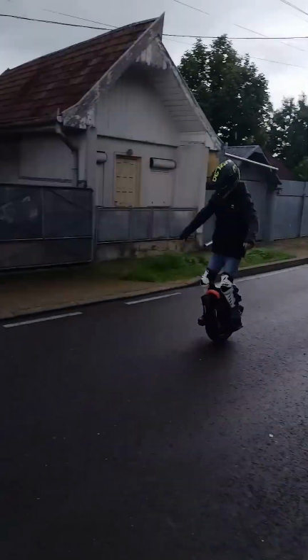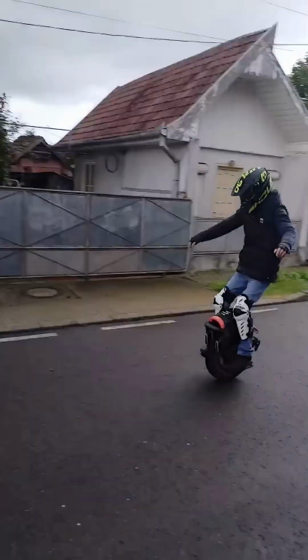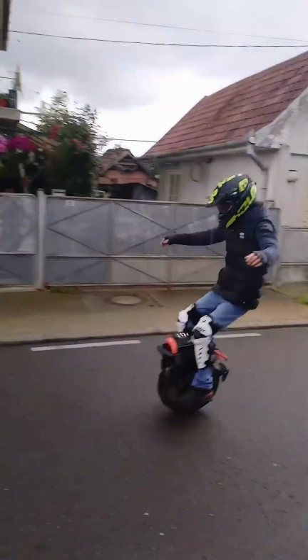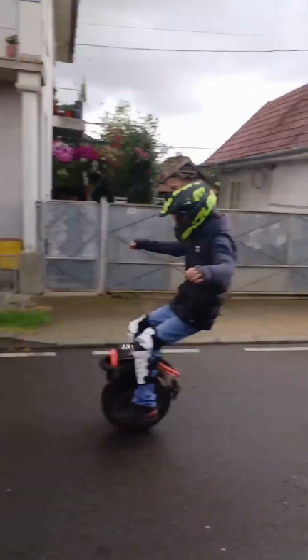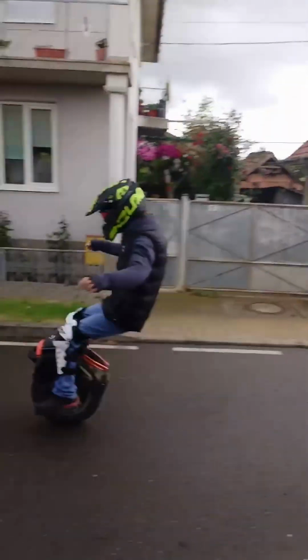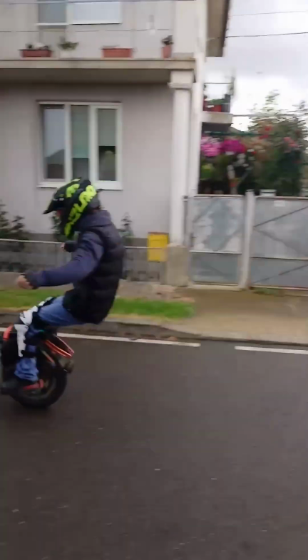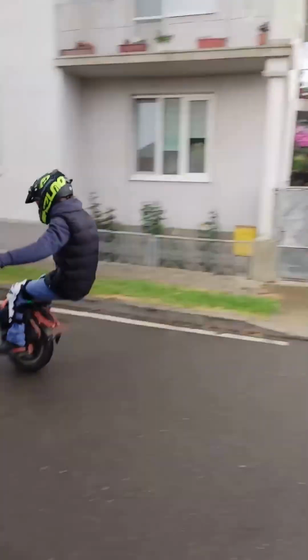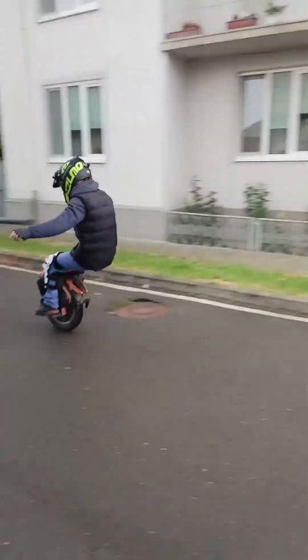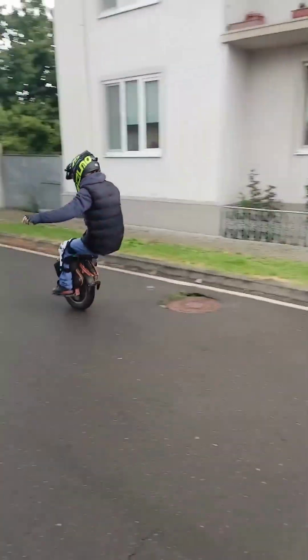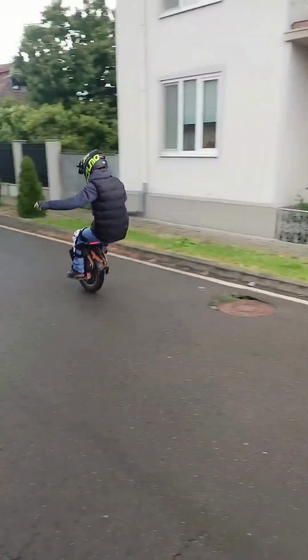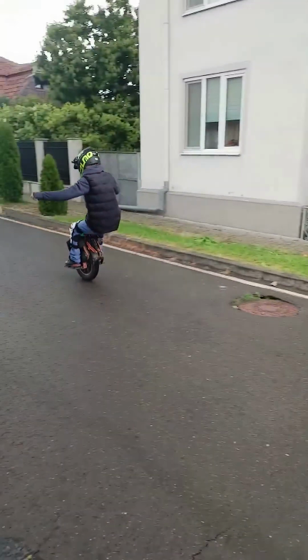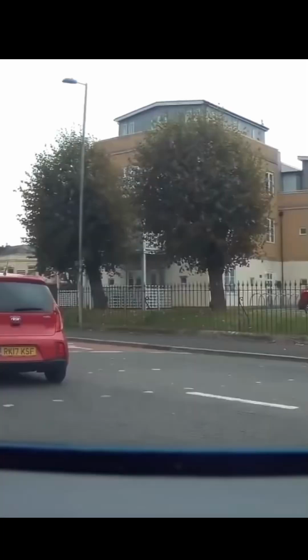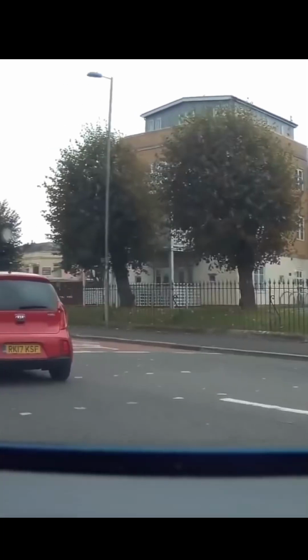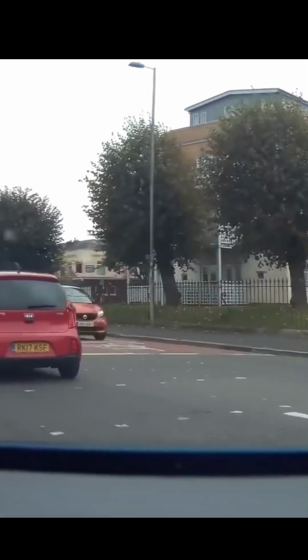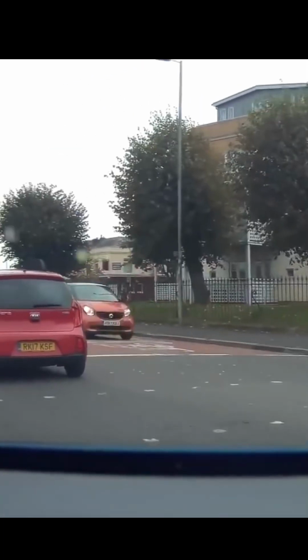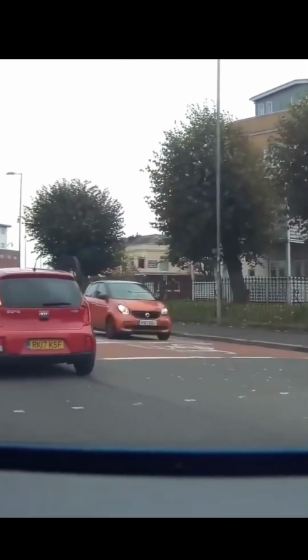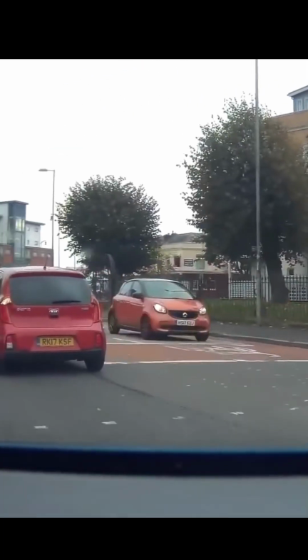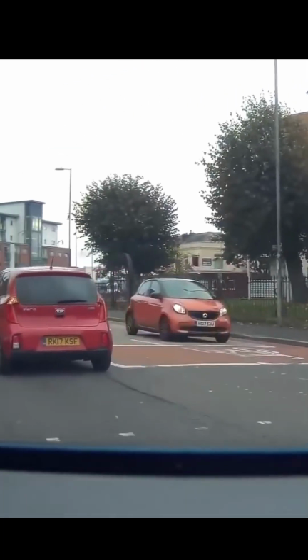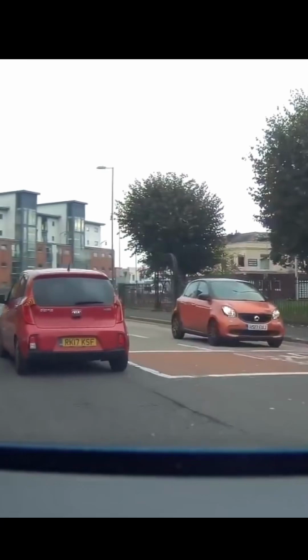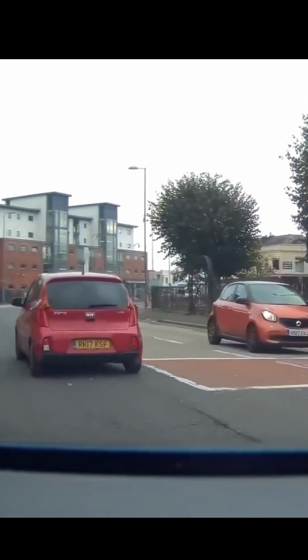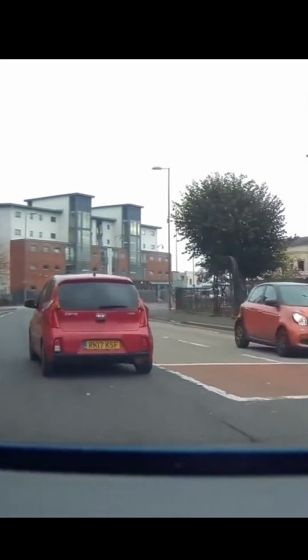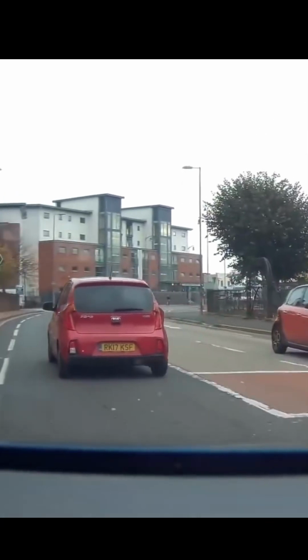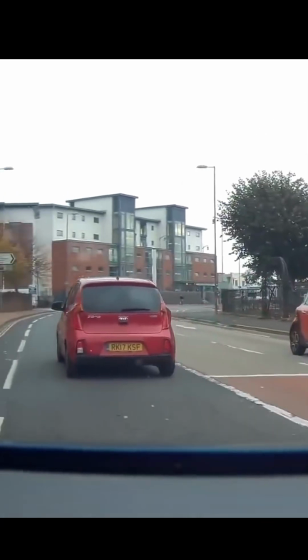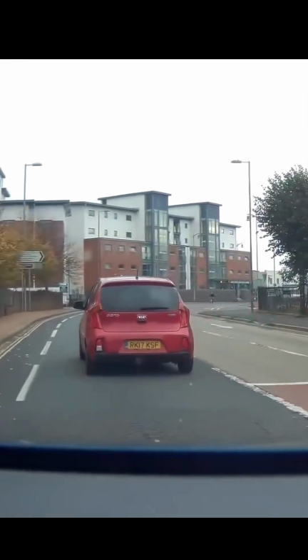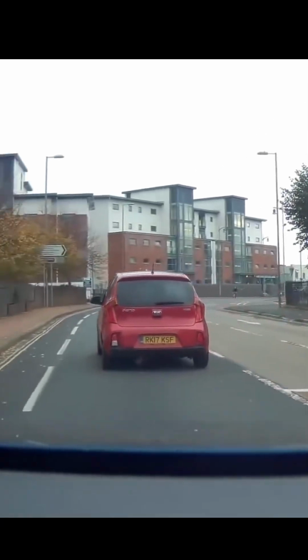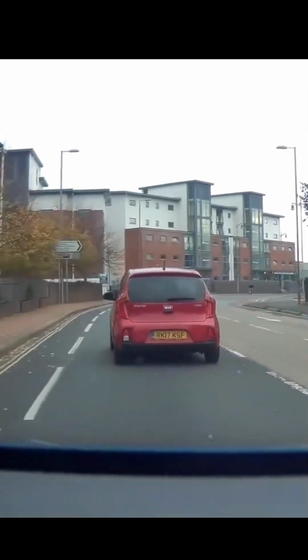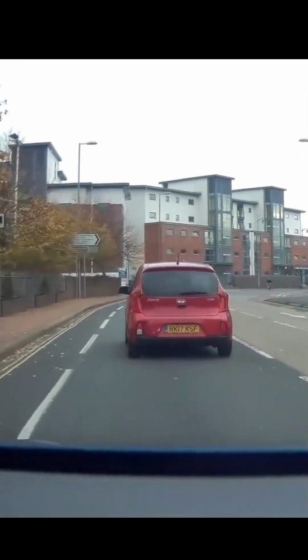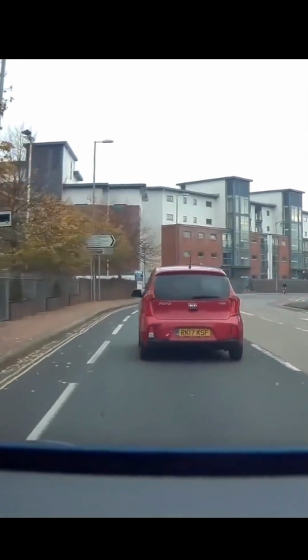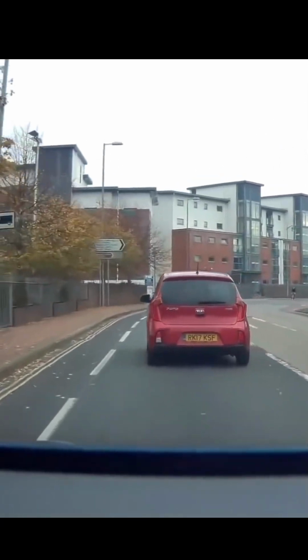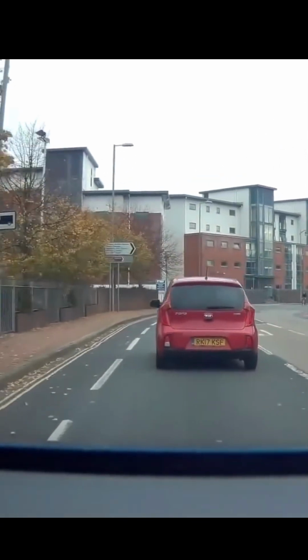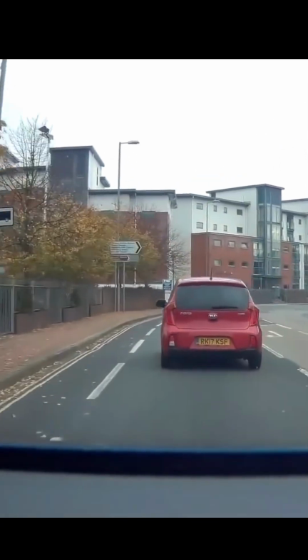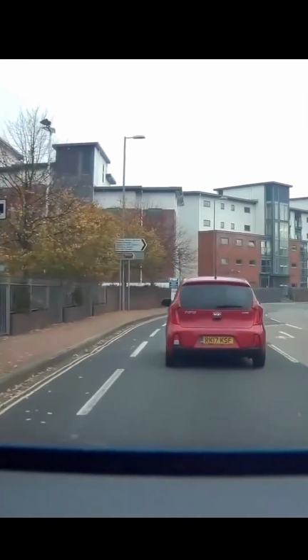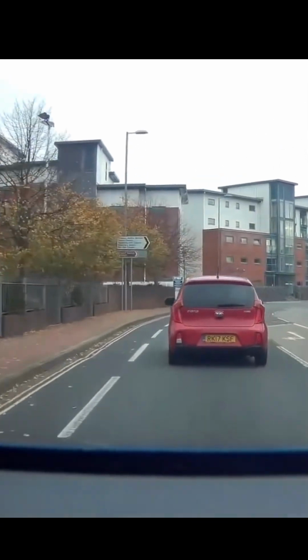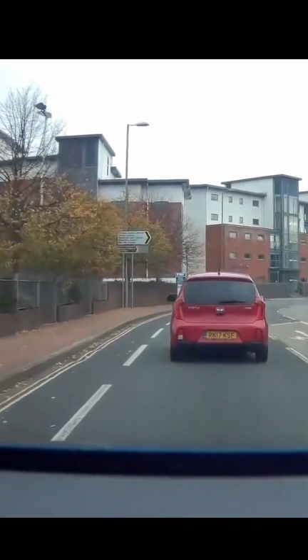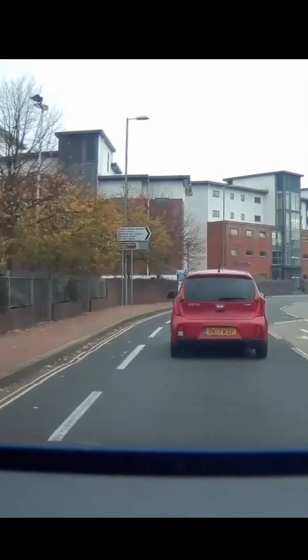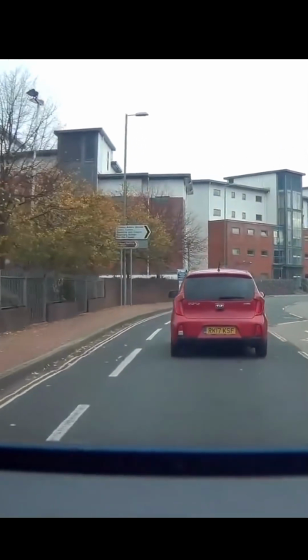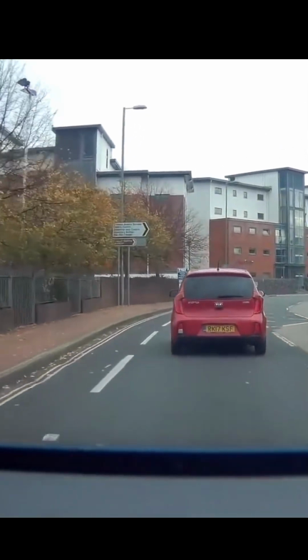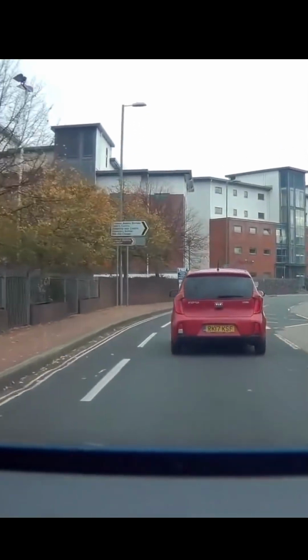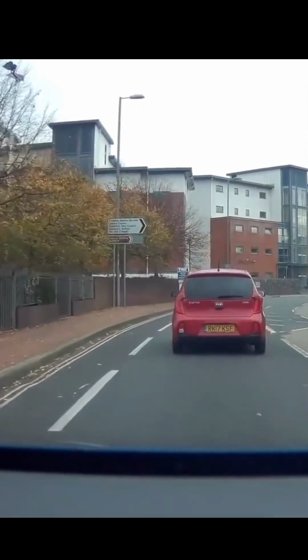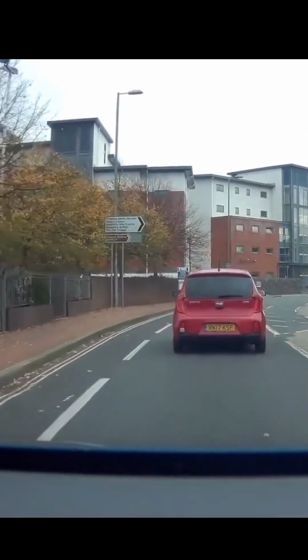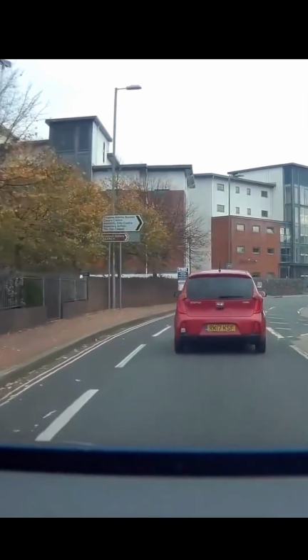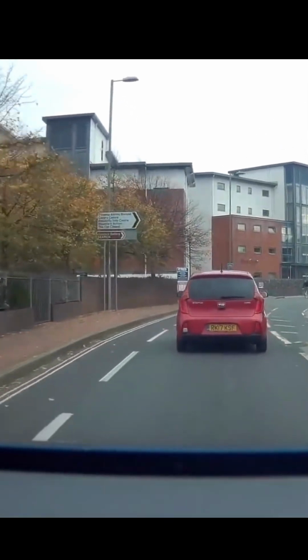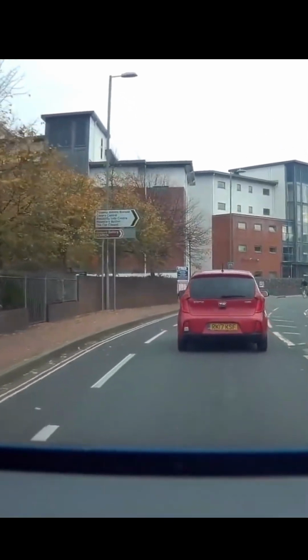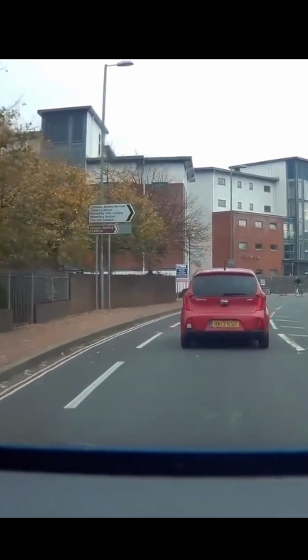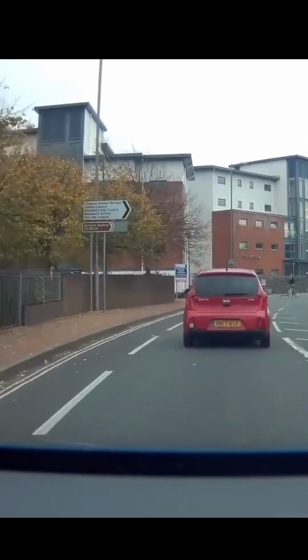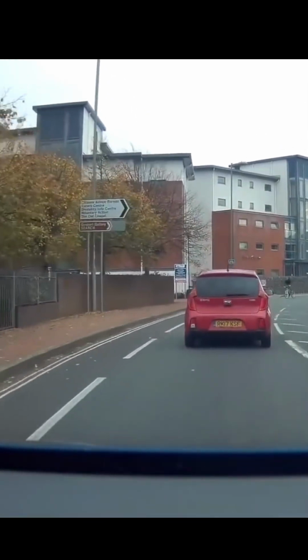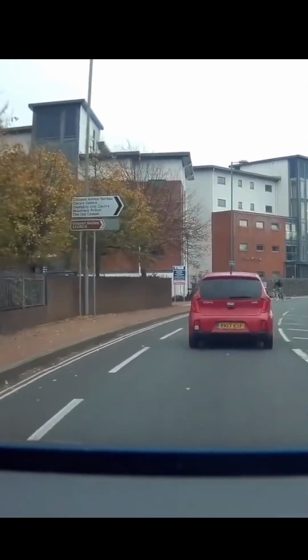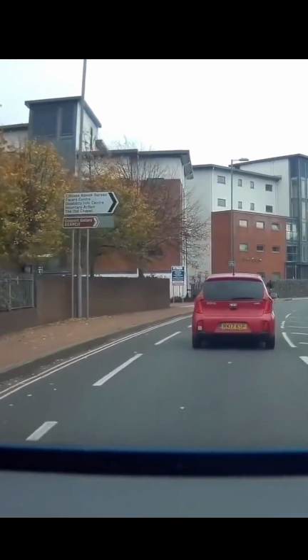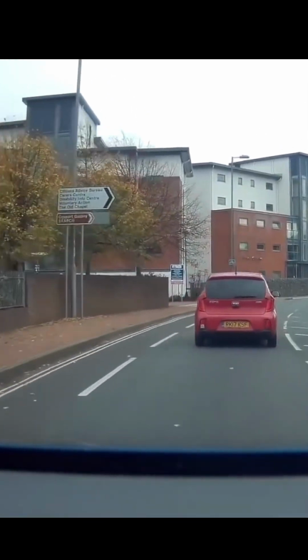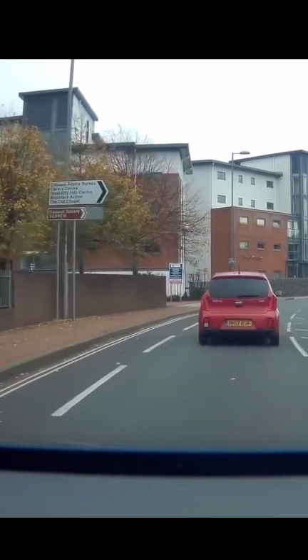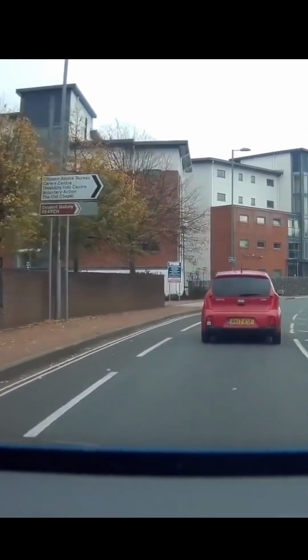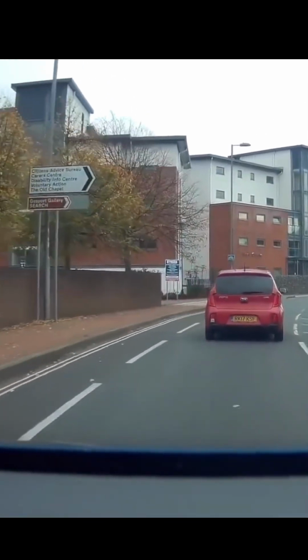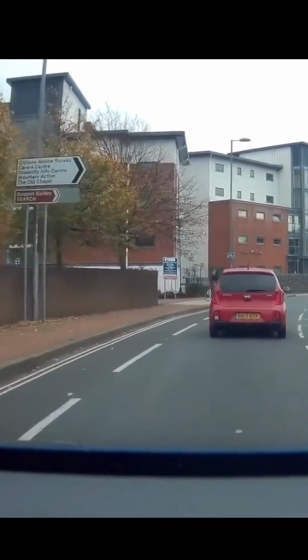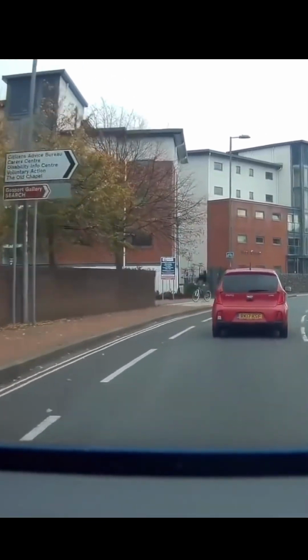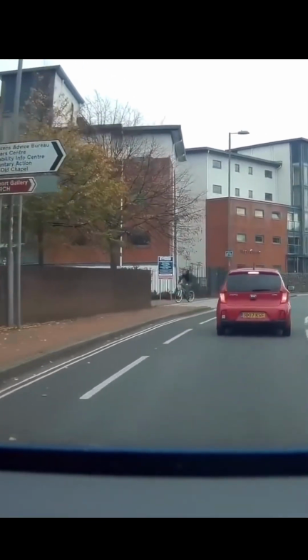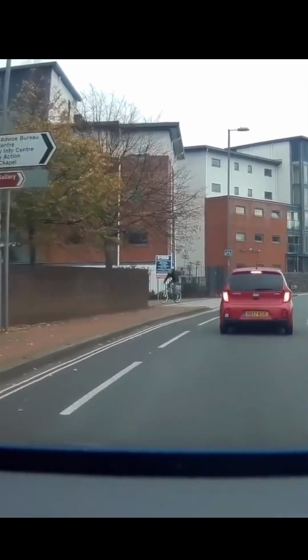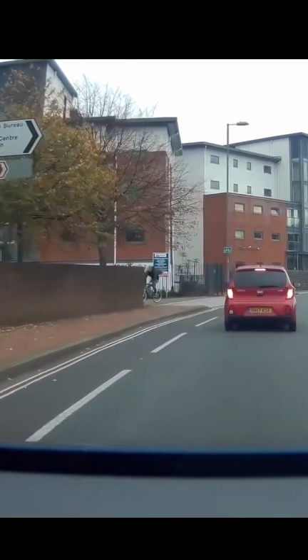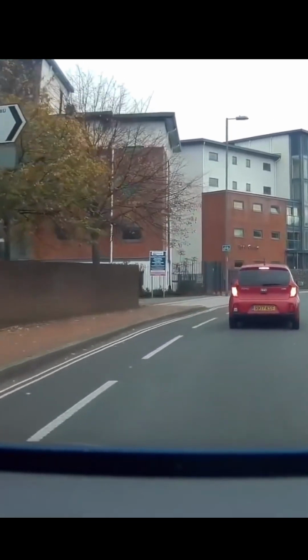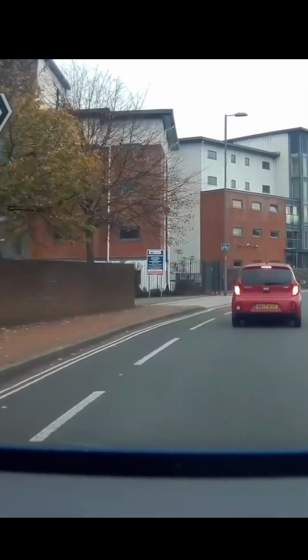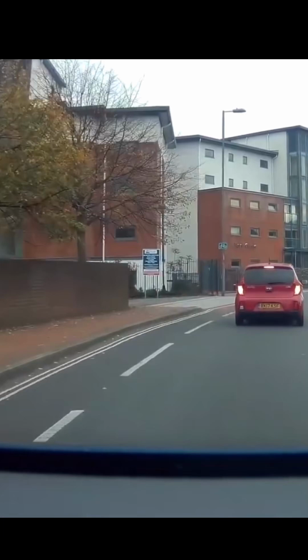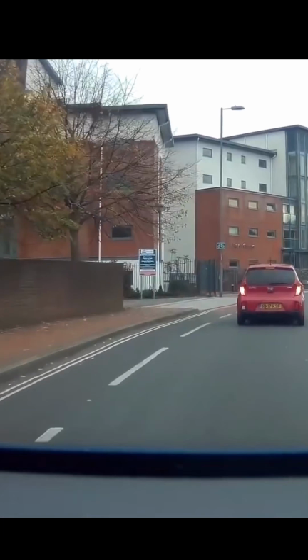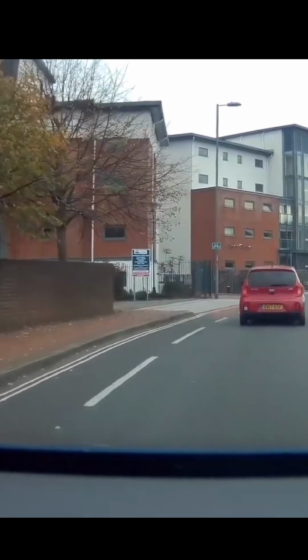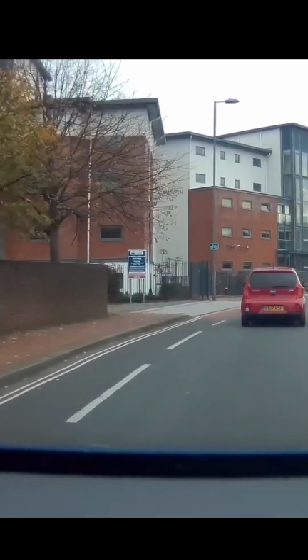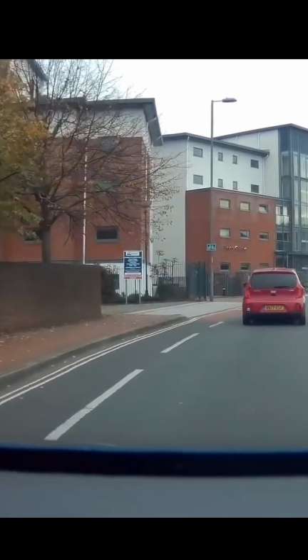This leaning posture makes the body more aligned to absorb deceleration forces, reducing the risk of pitching forward and providing a more stable braking experience.